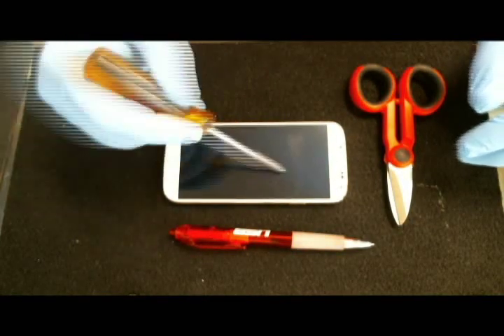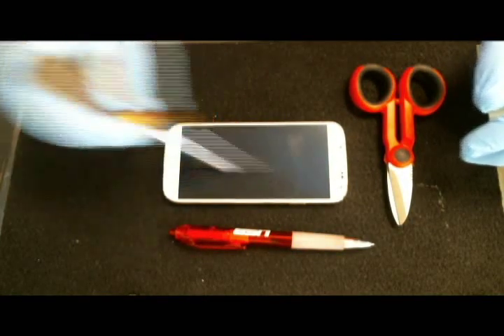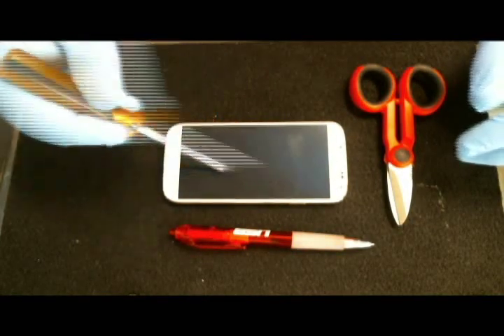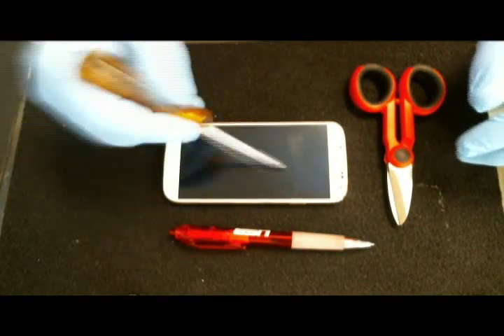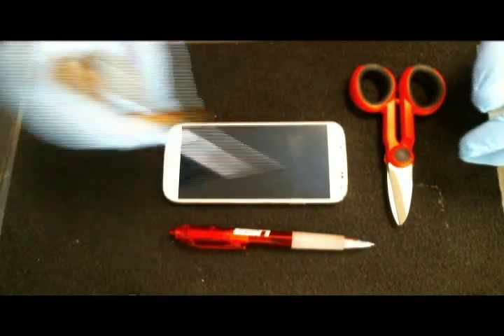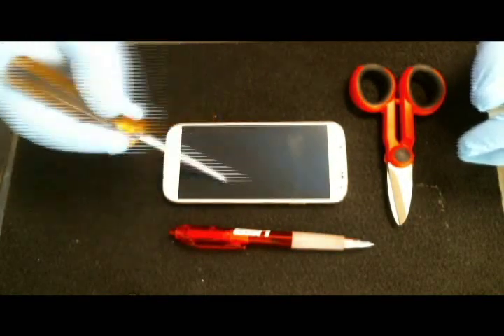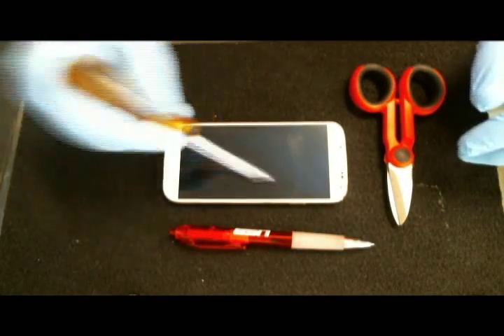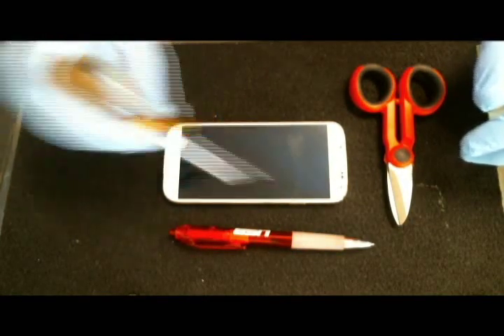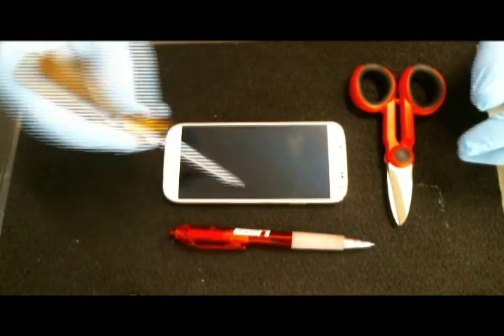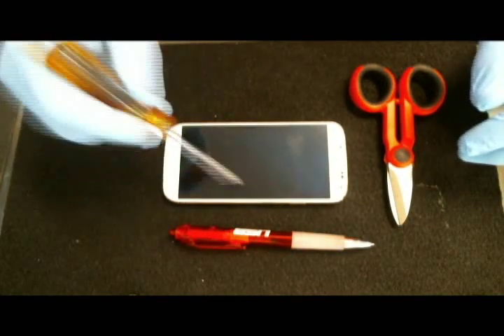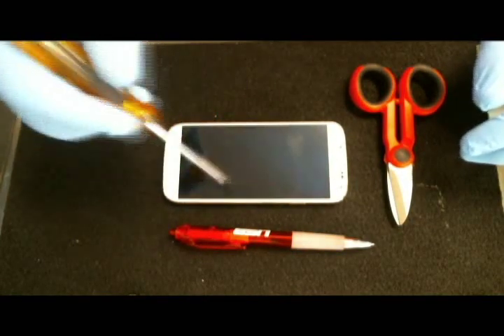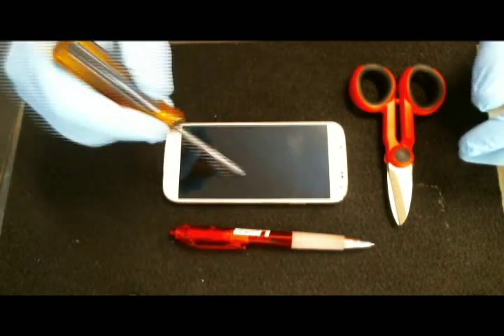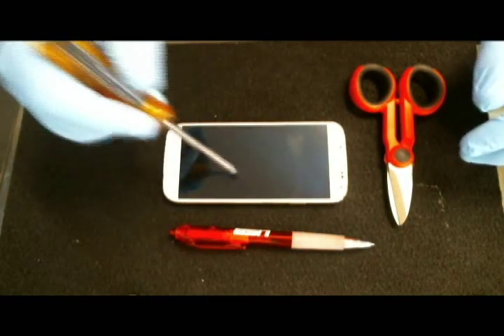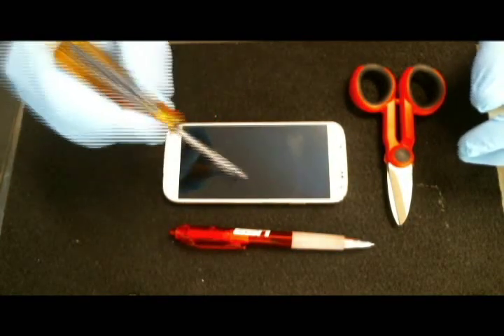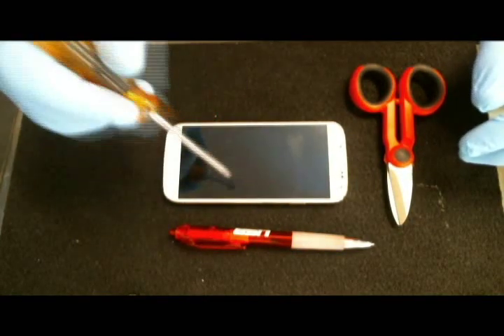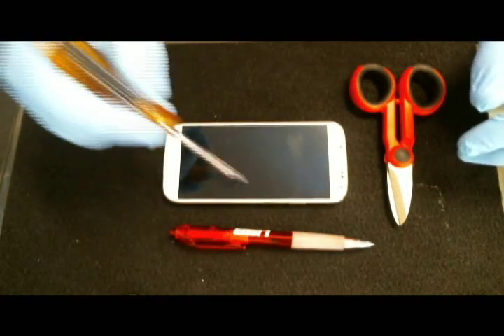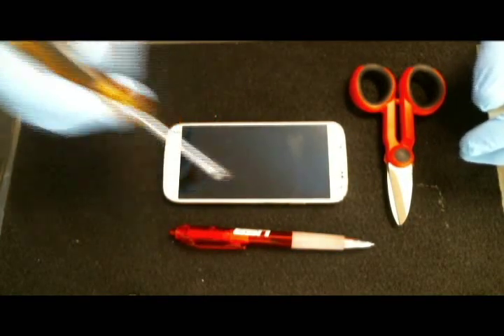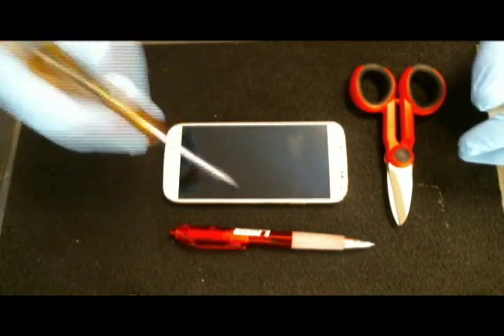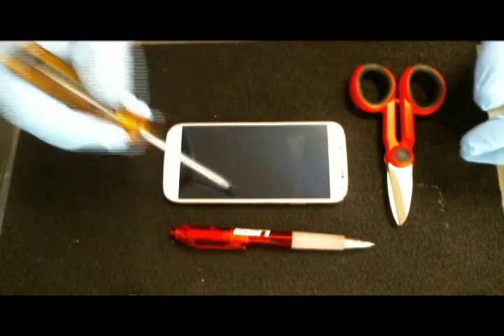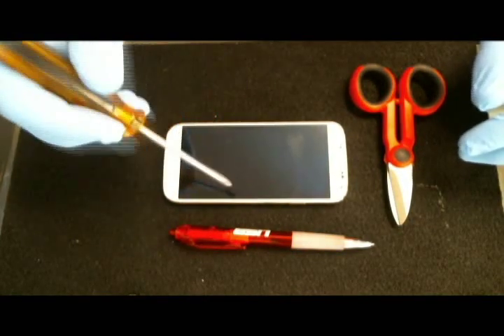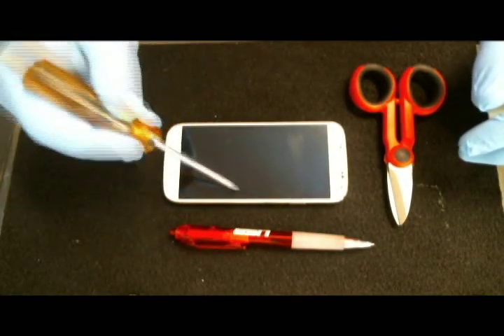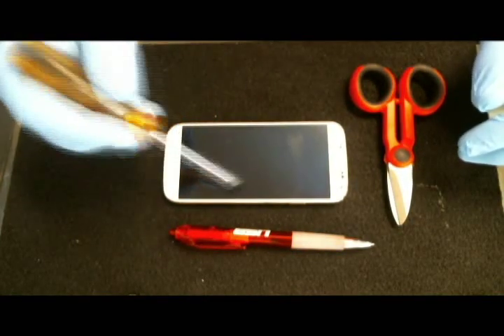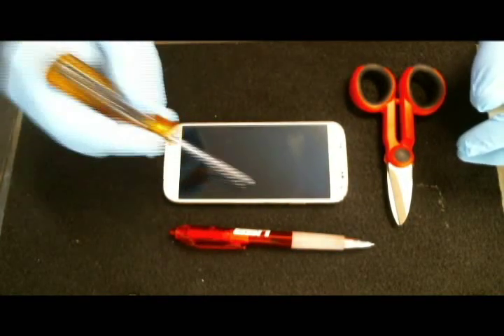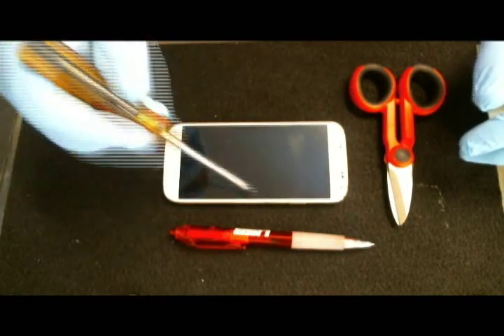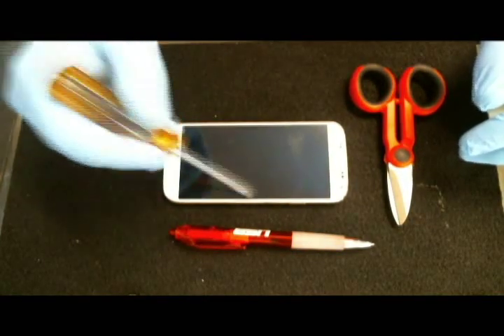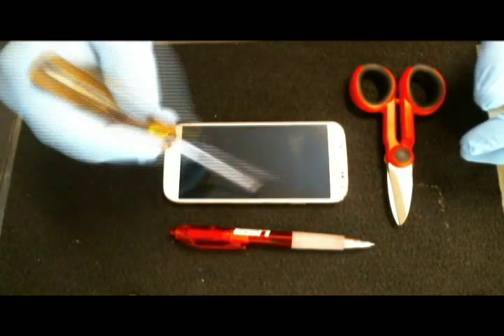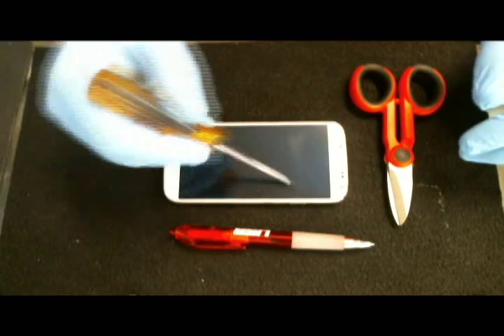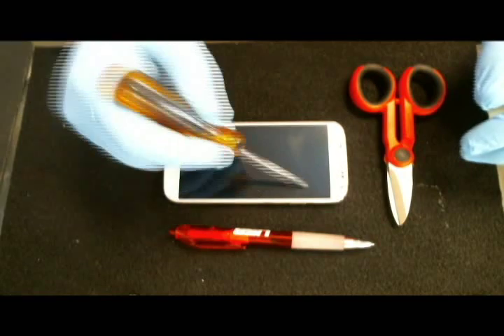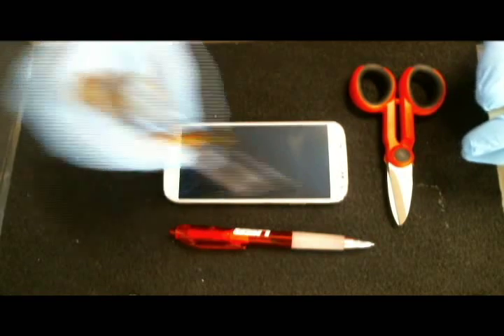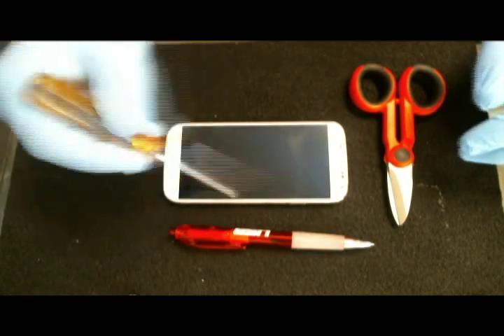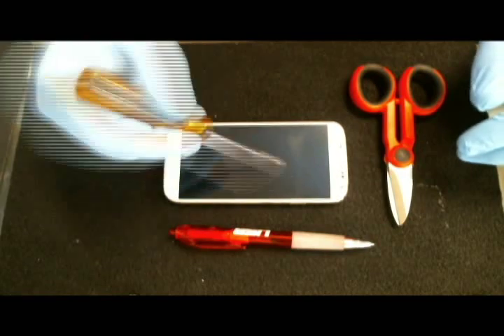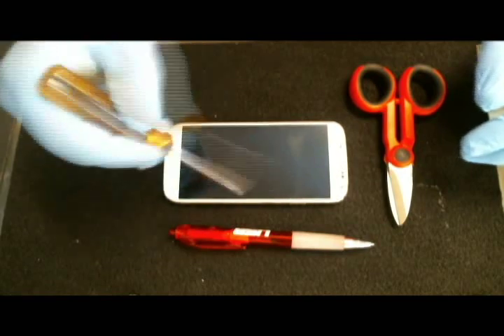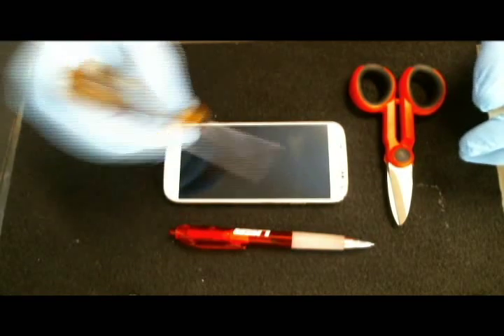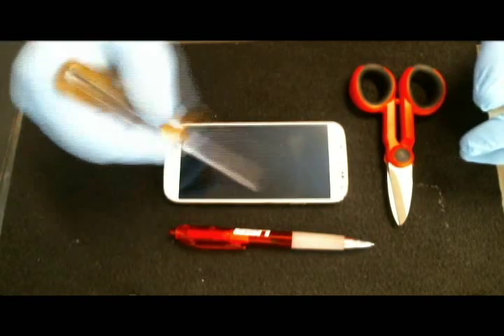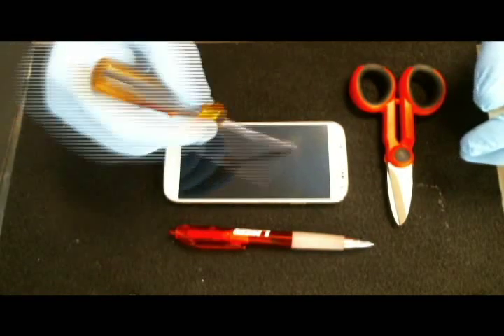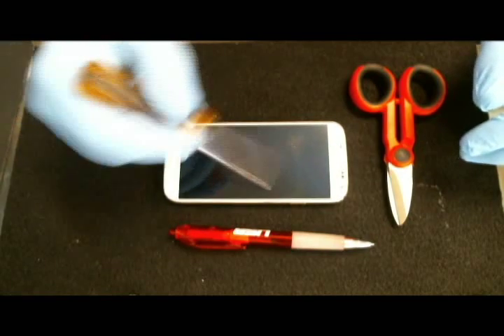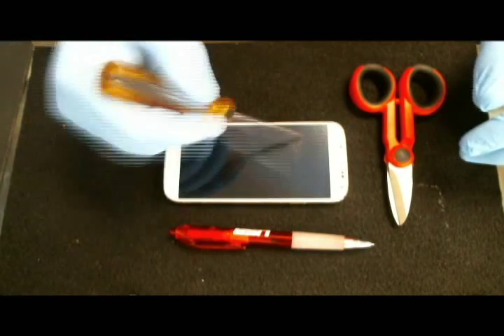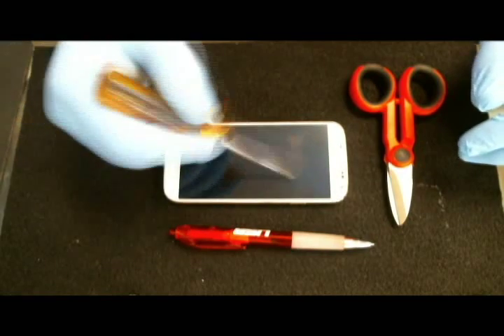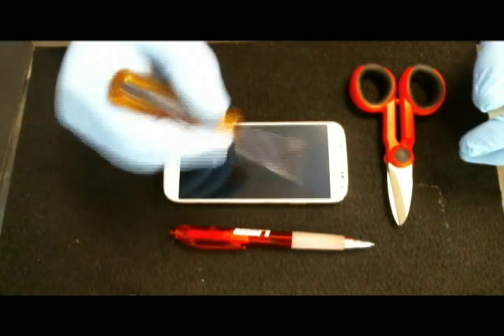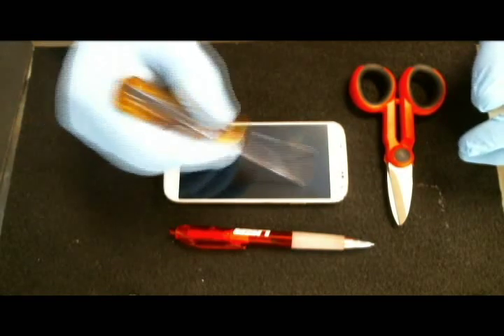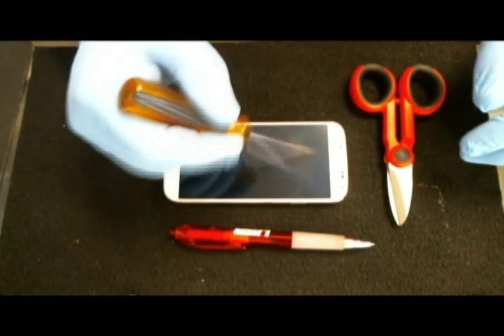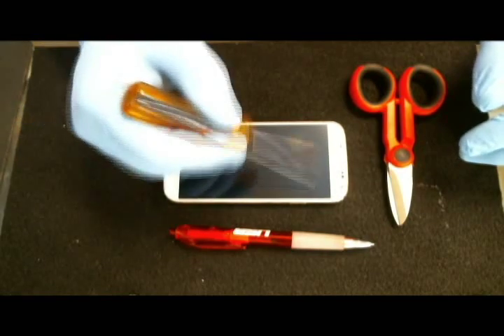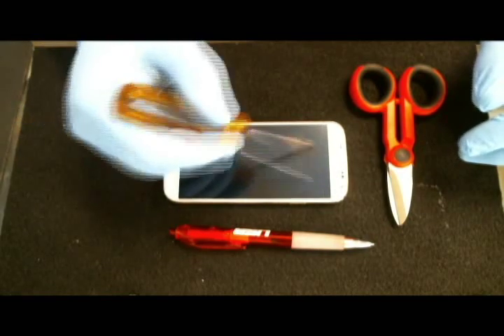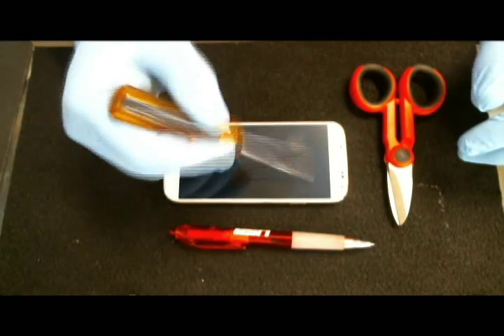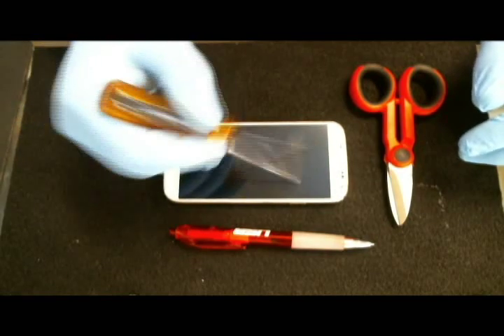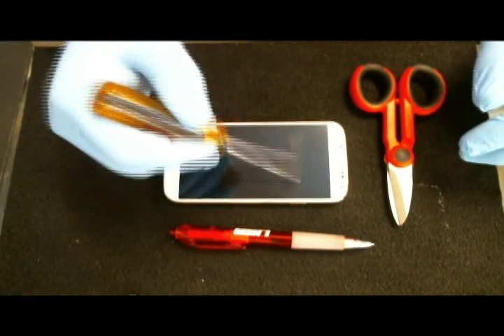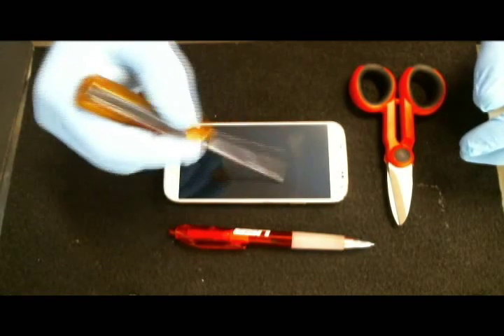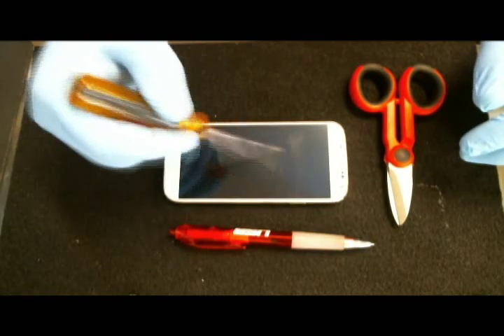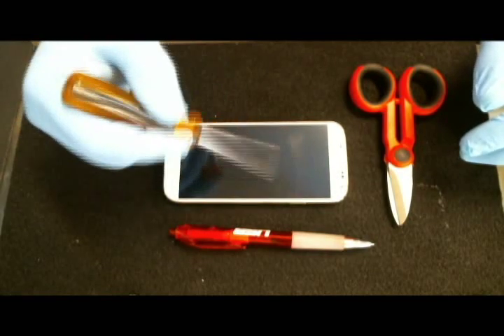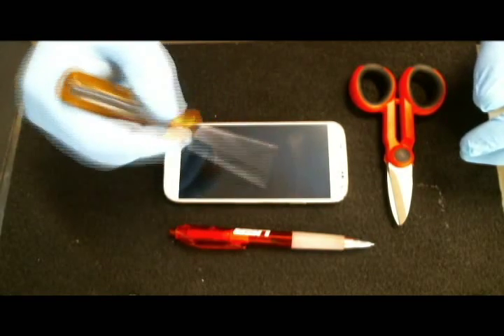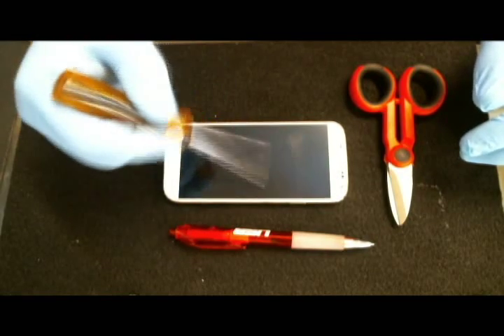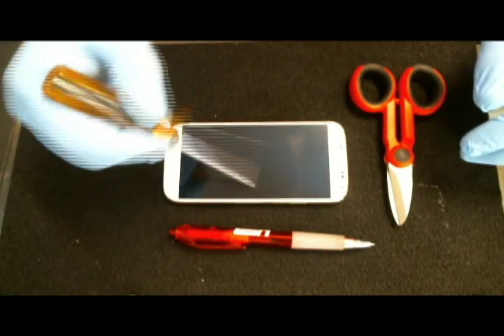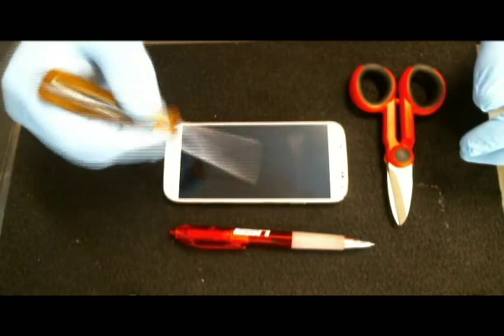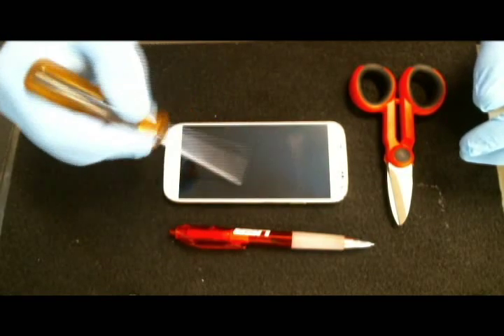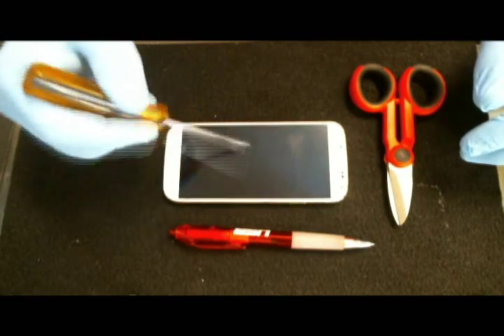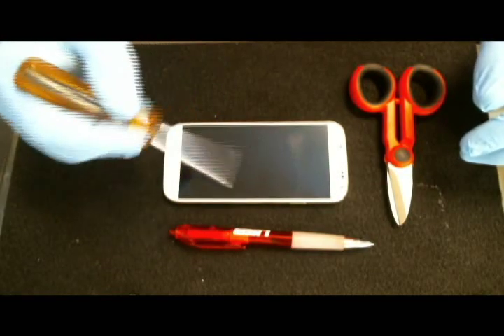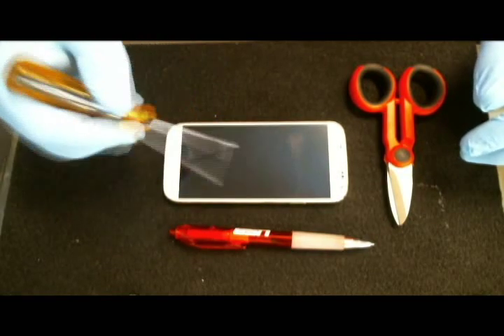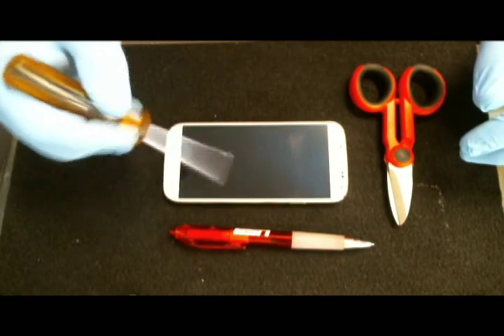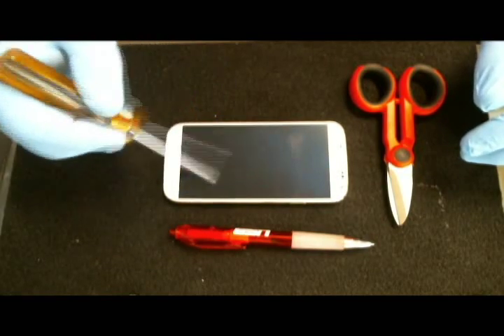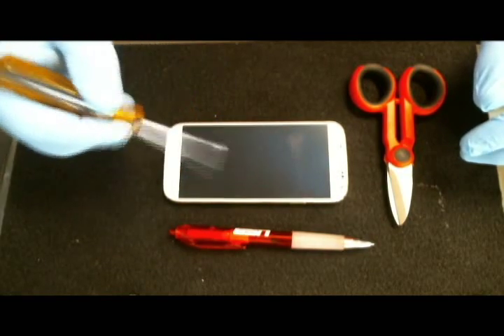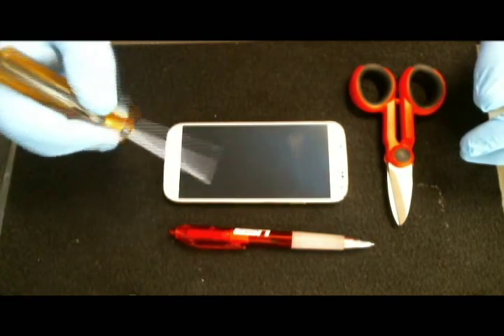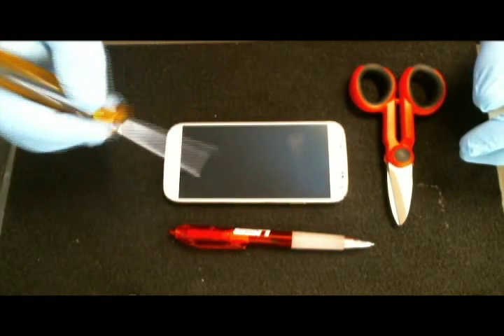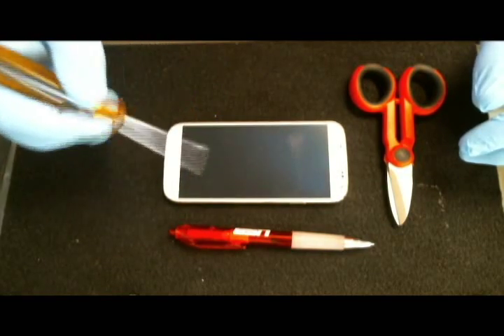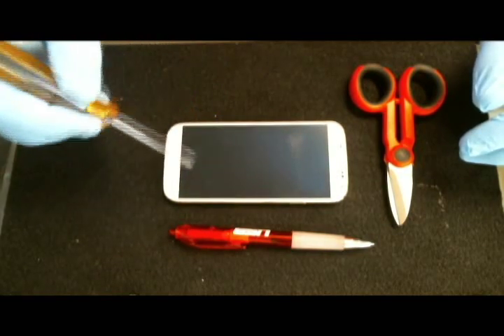On this part we're using a Phillips screwdriver with a little additional force to test the rigidity of the glass.